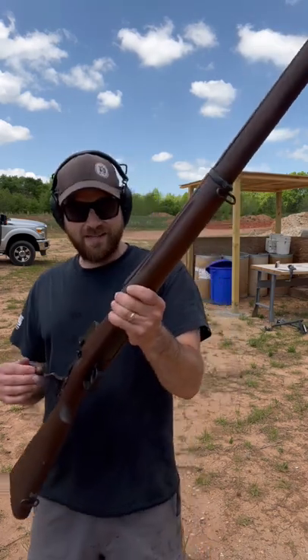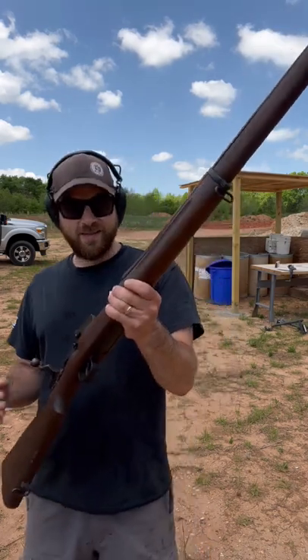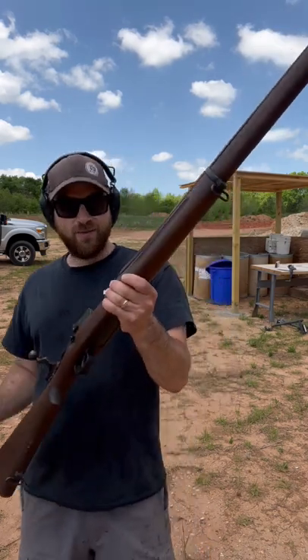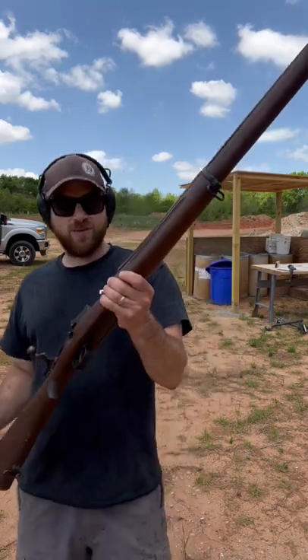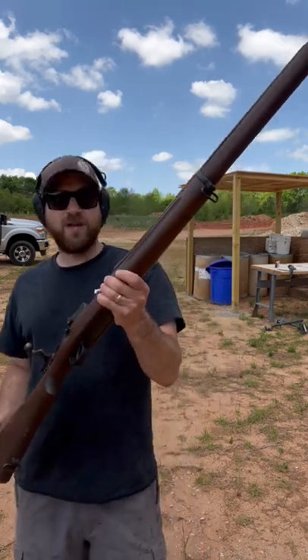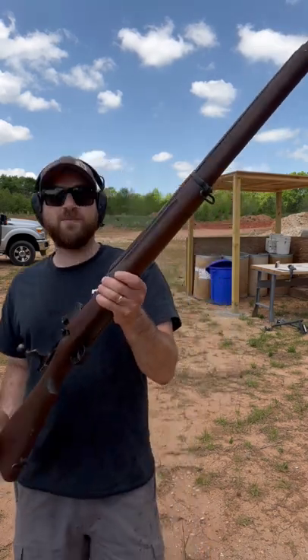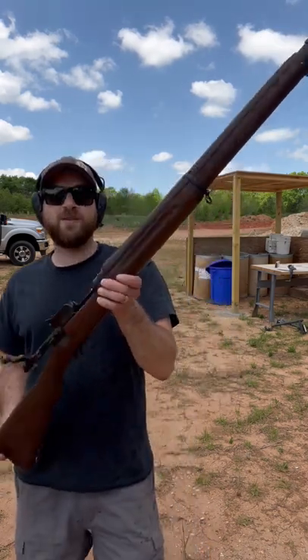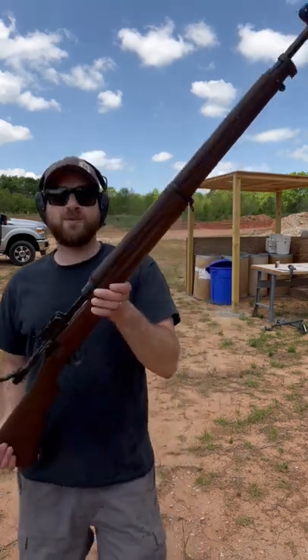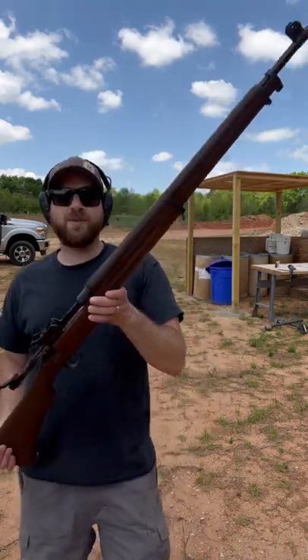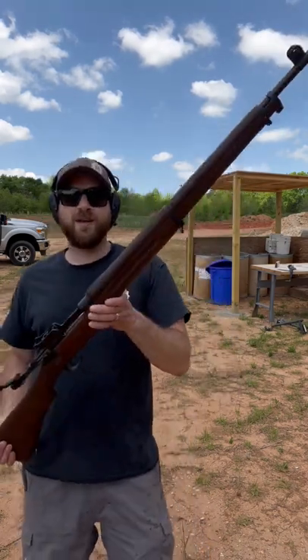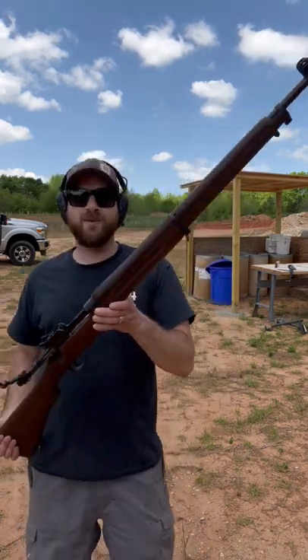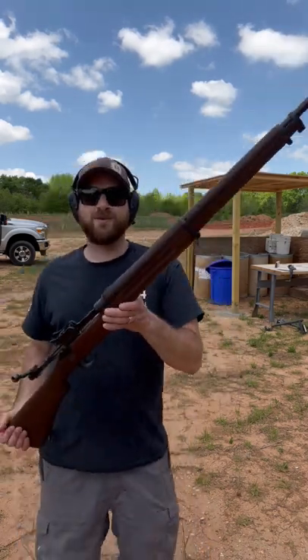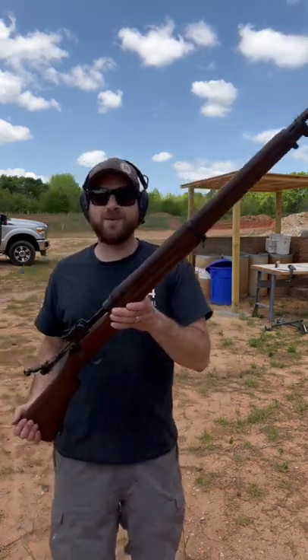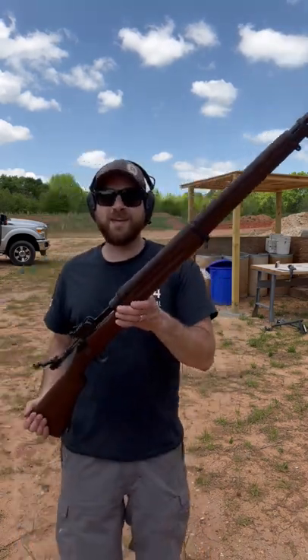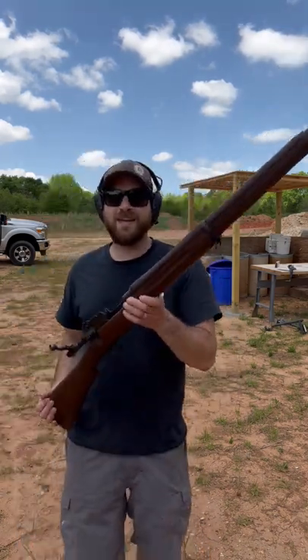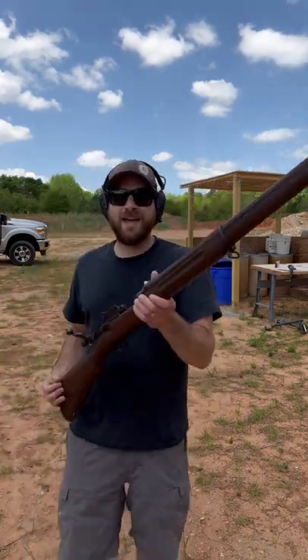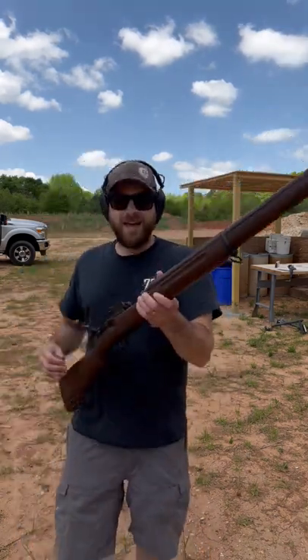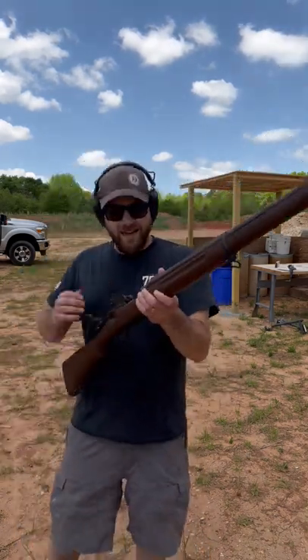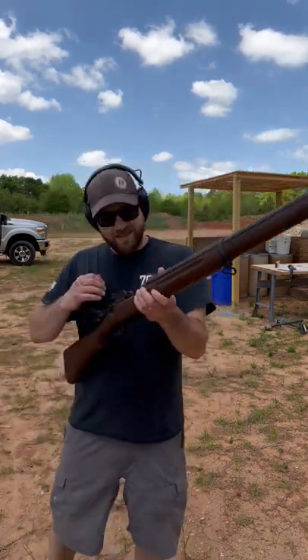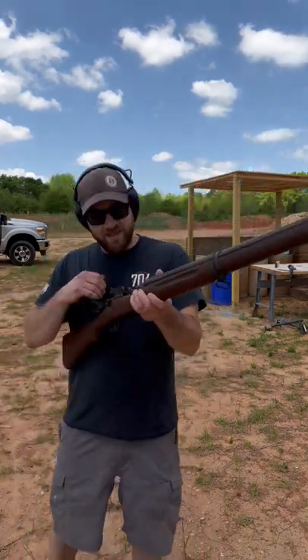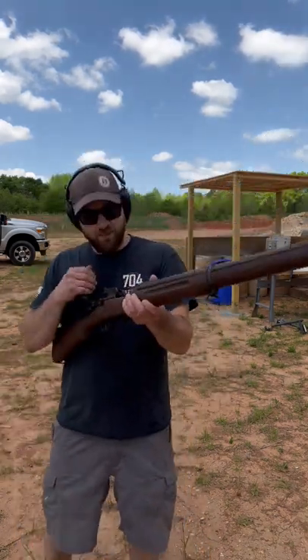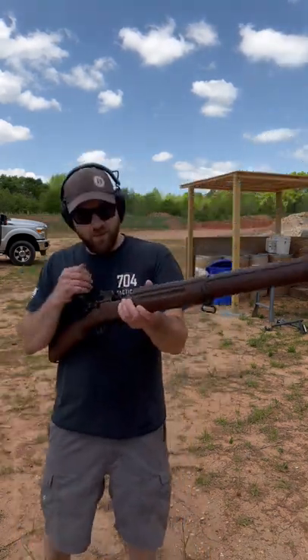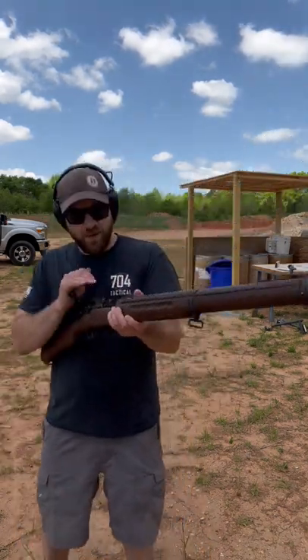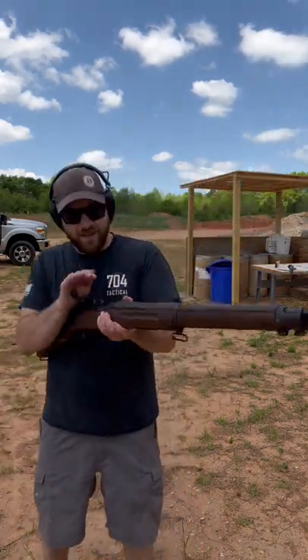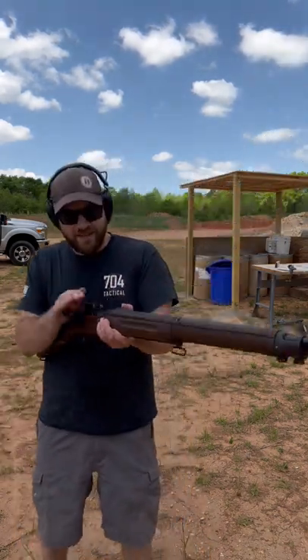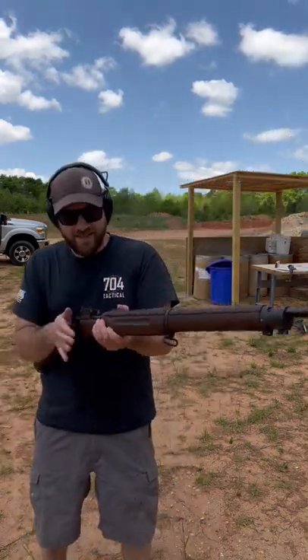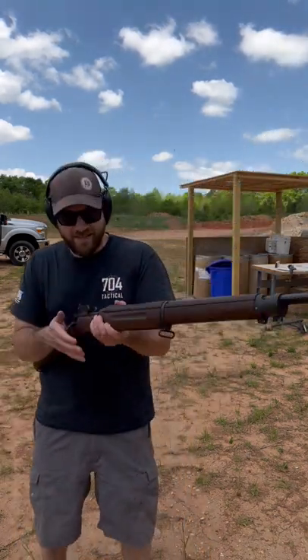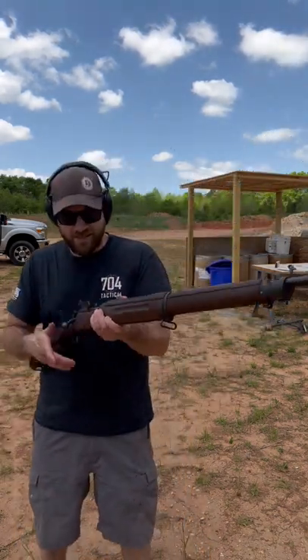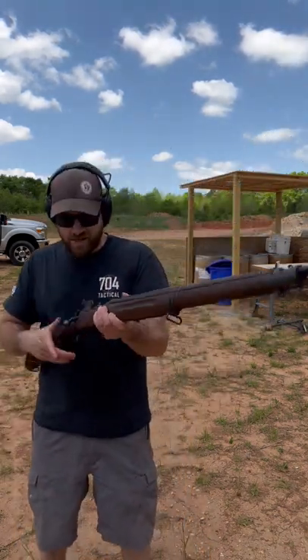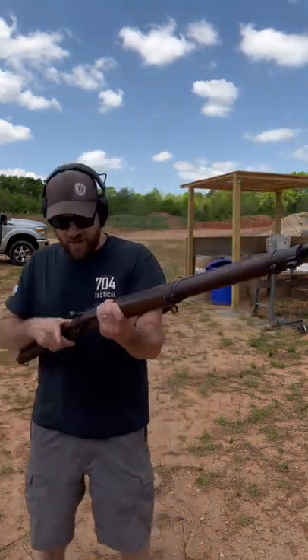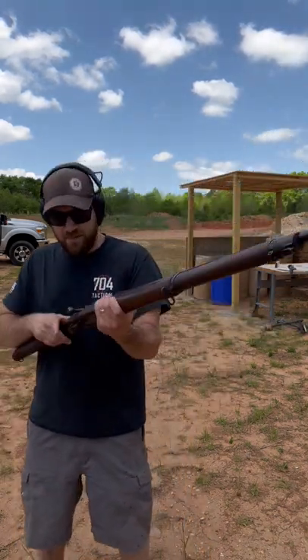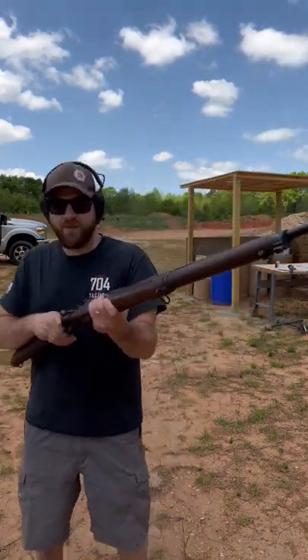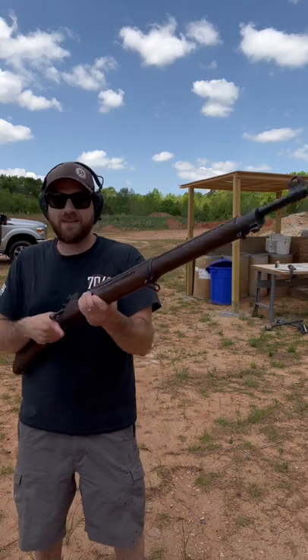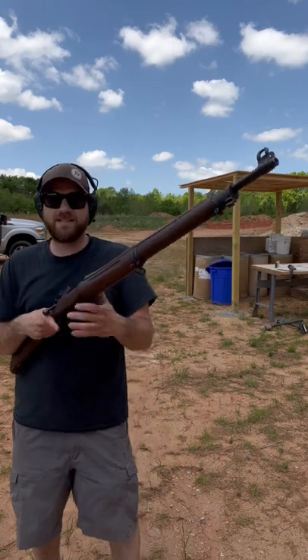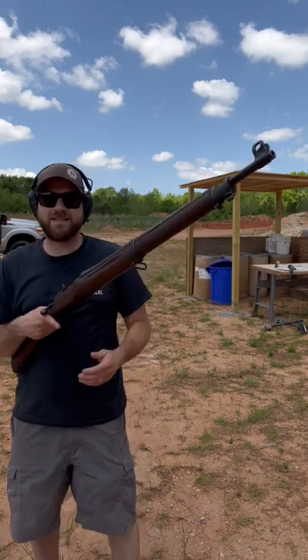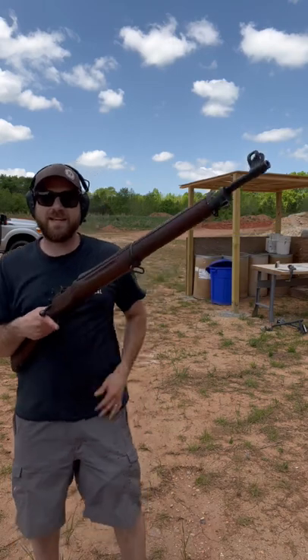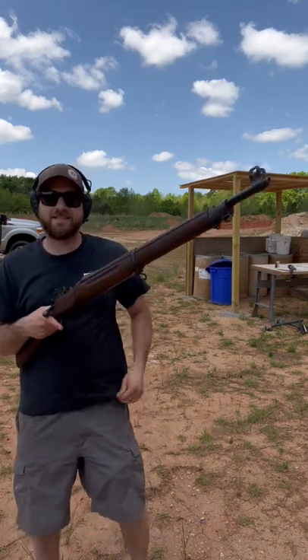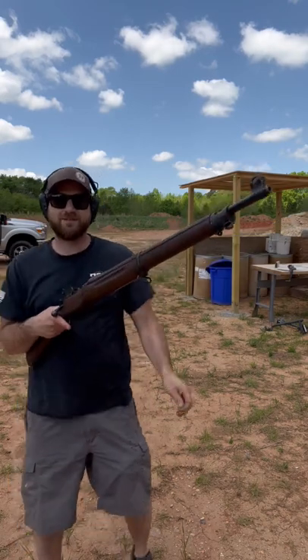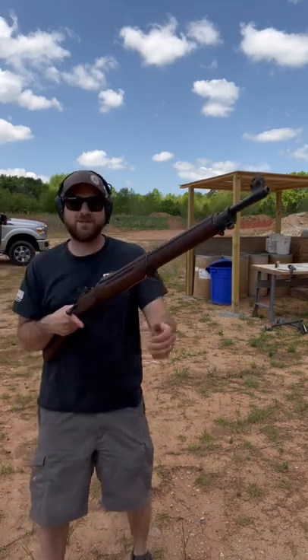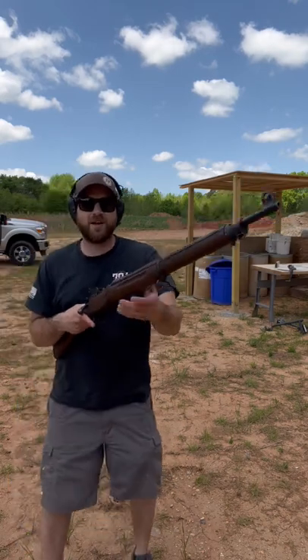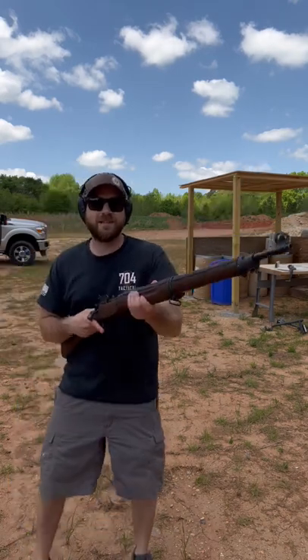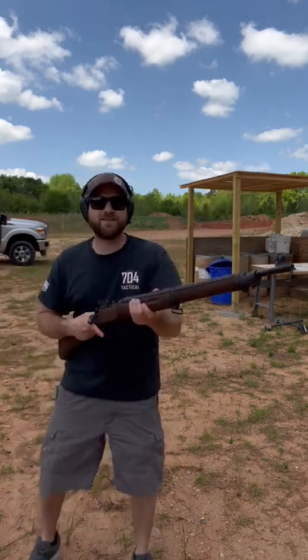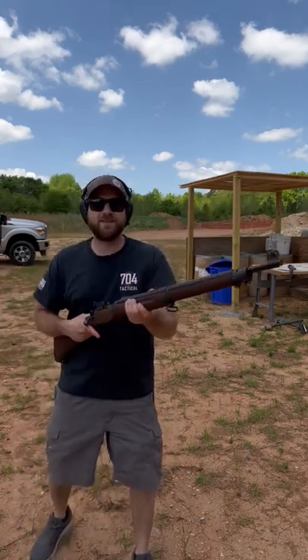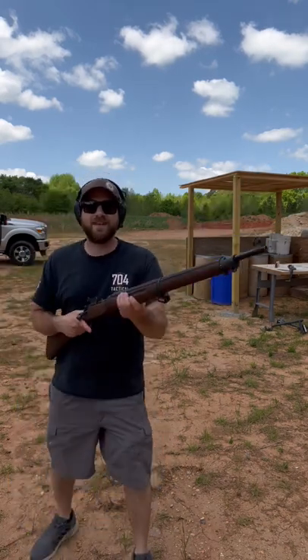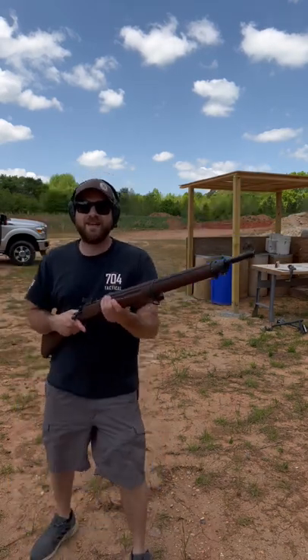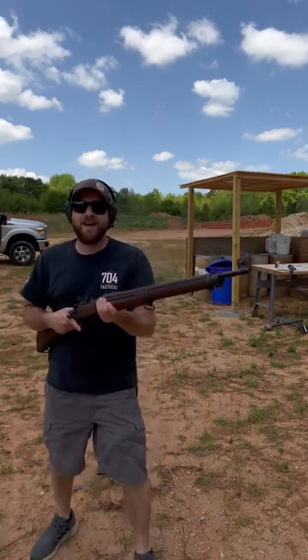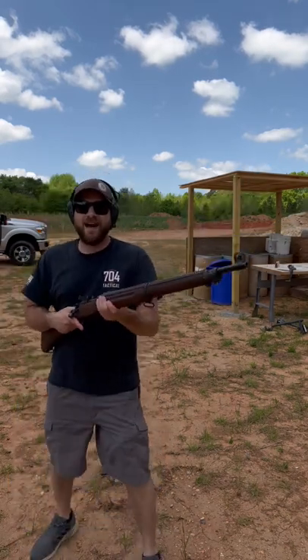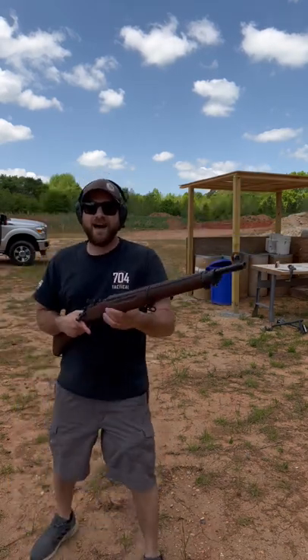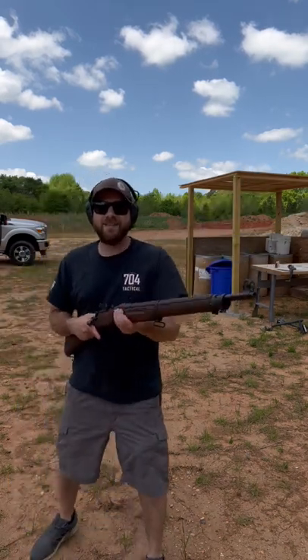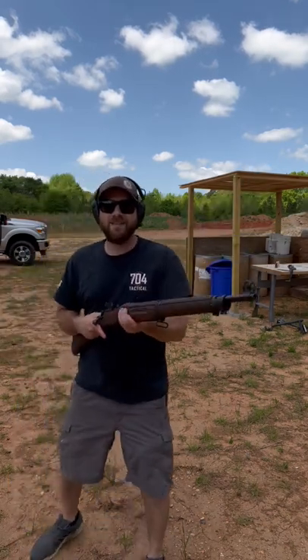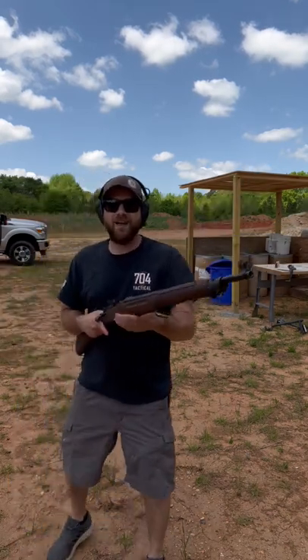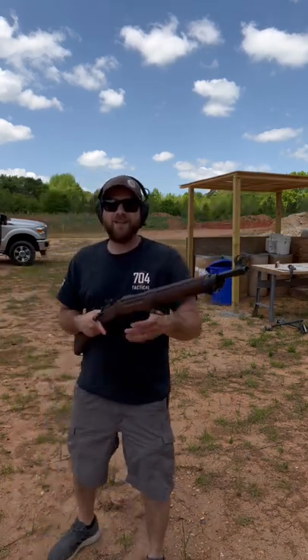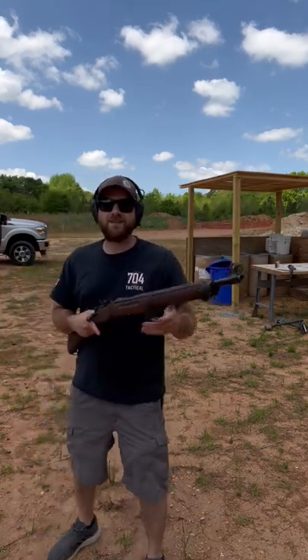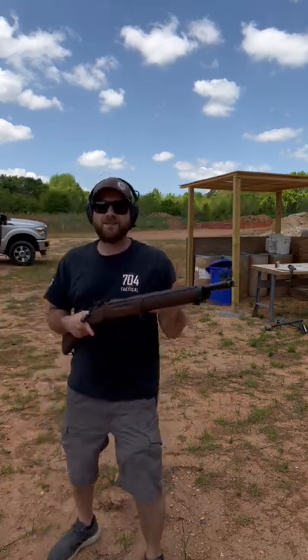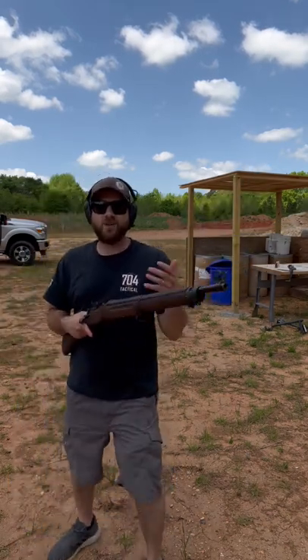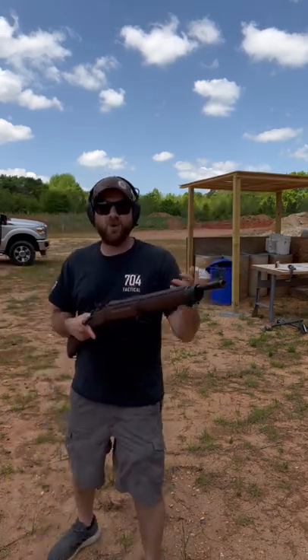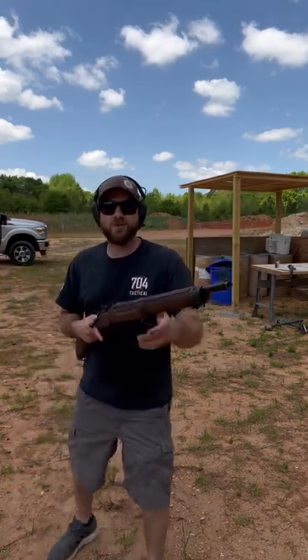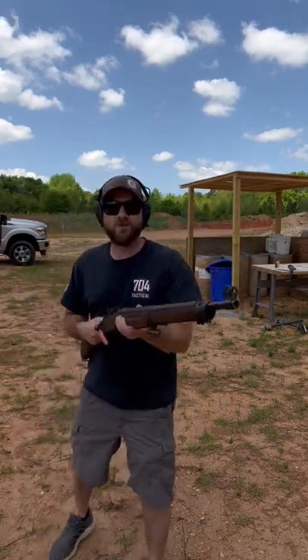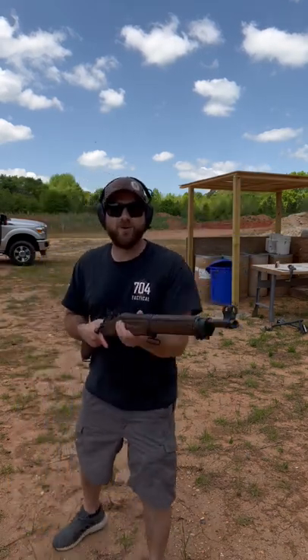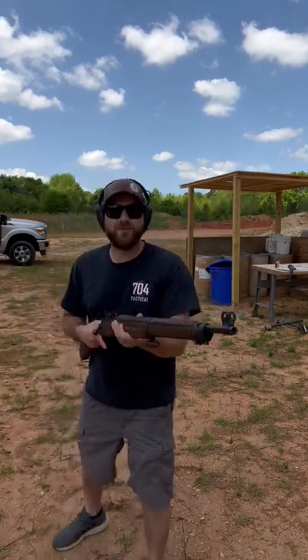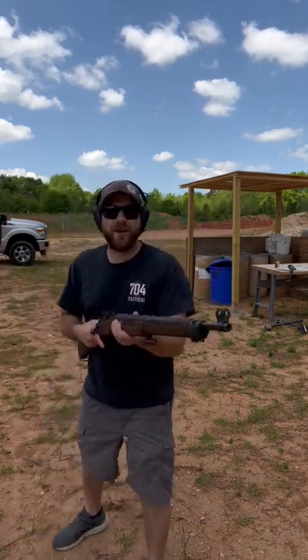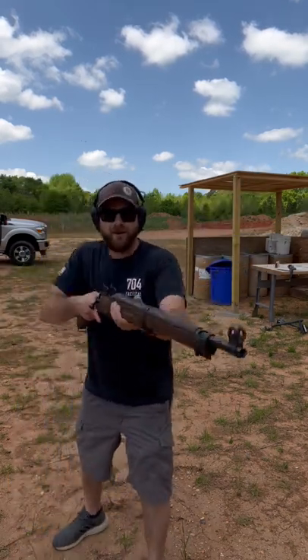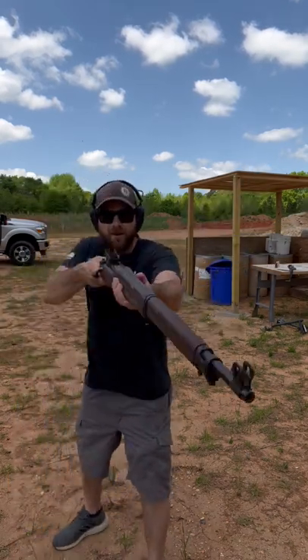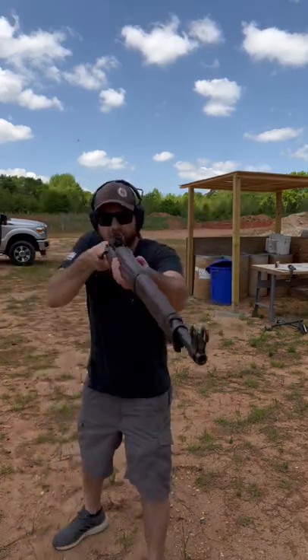This one is an Eddystone chambered in .303. It's in pretty decent shape. Let's take some shots with it — I love these old school firearms.